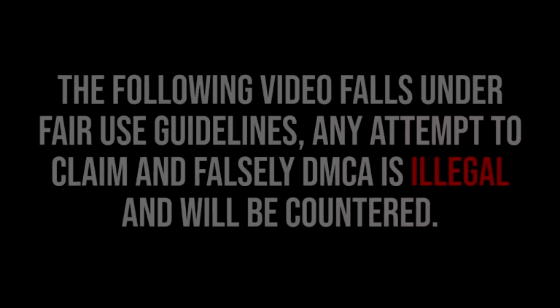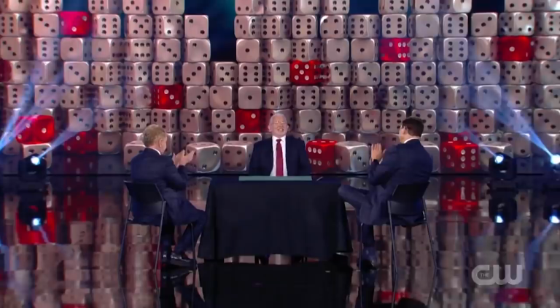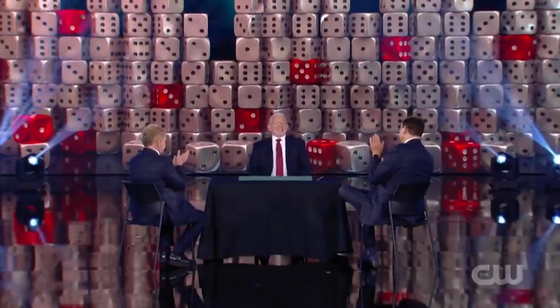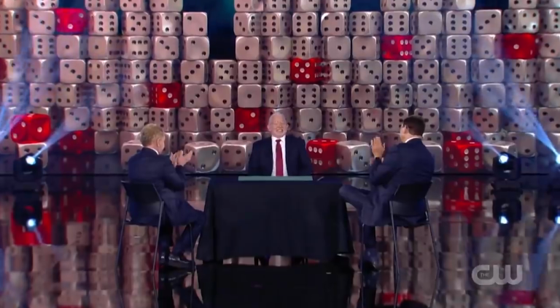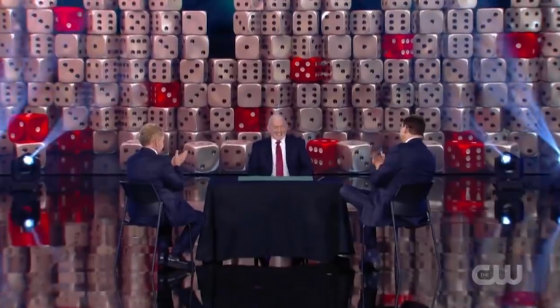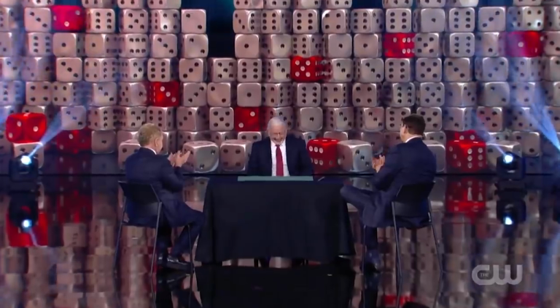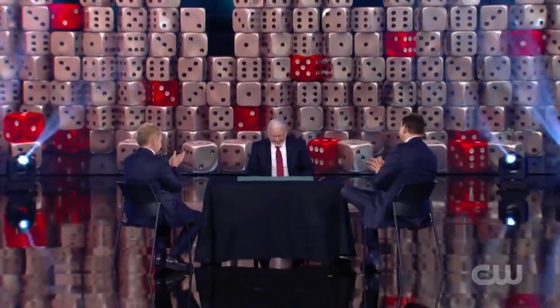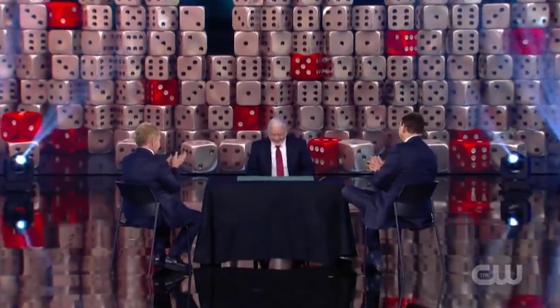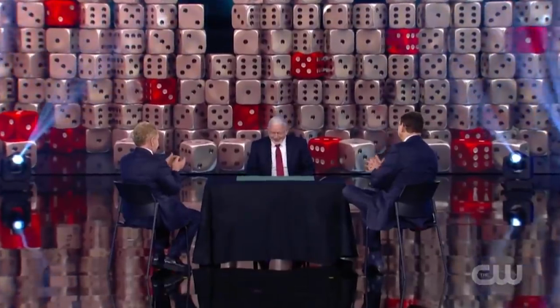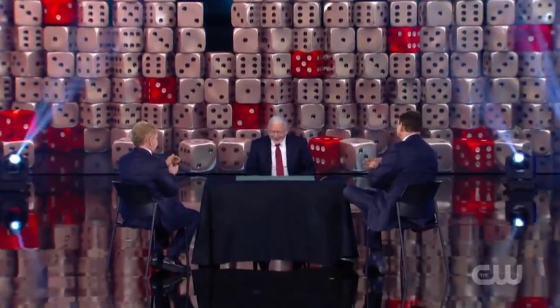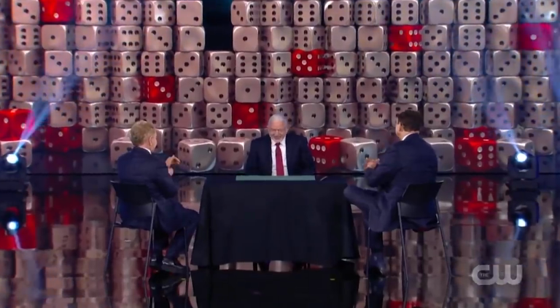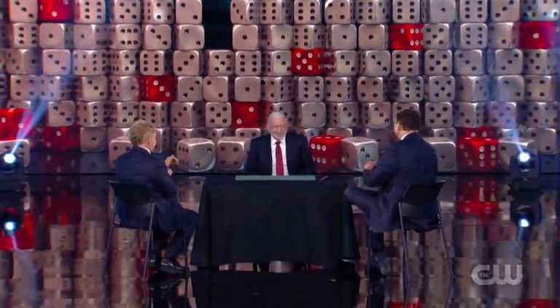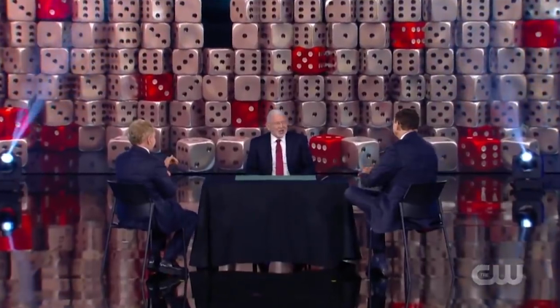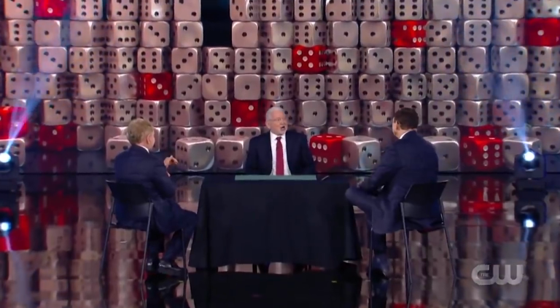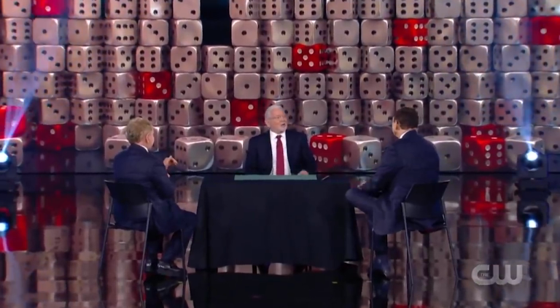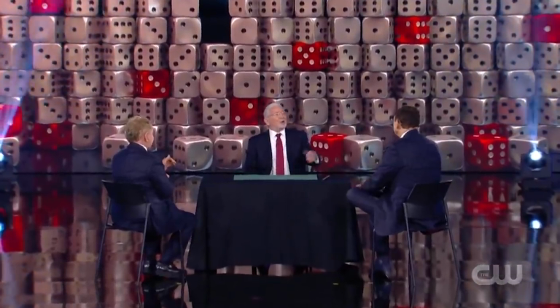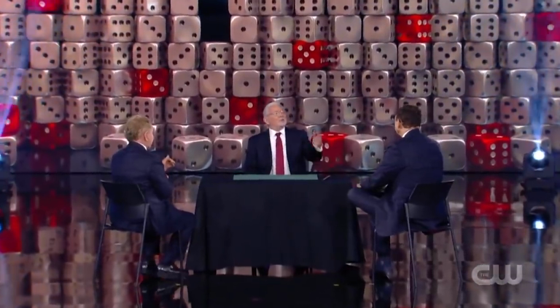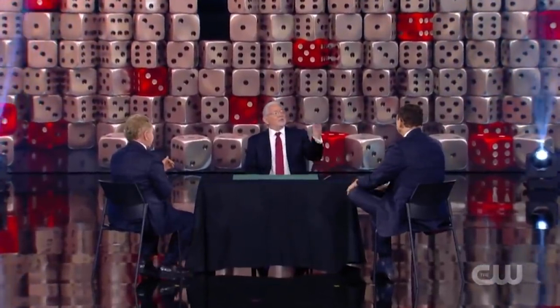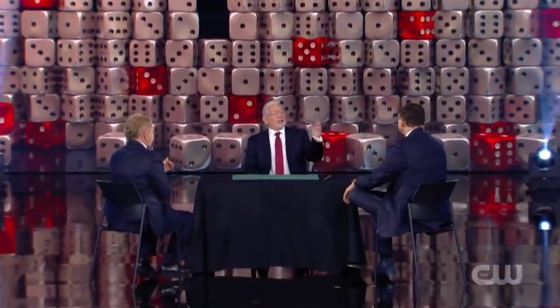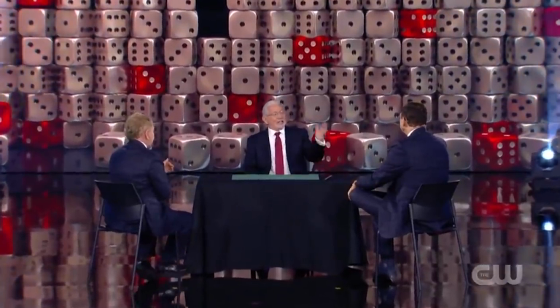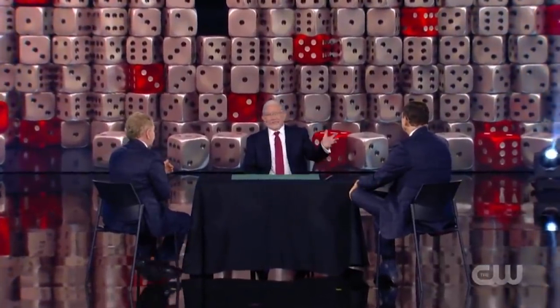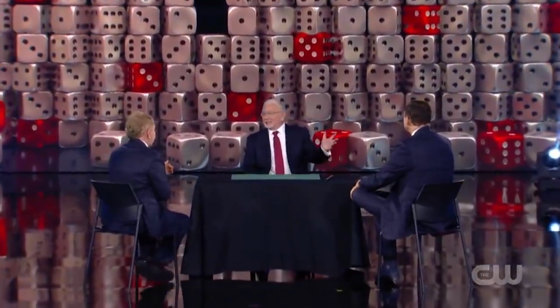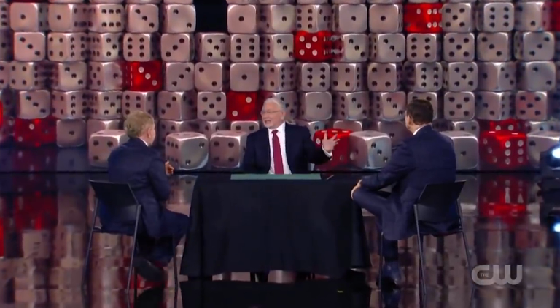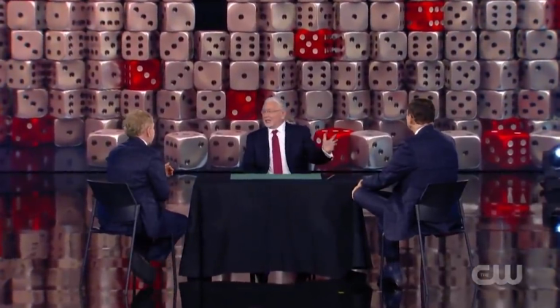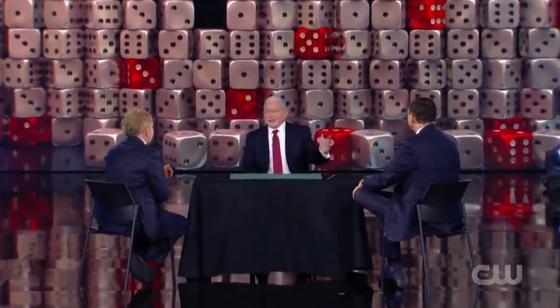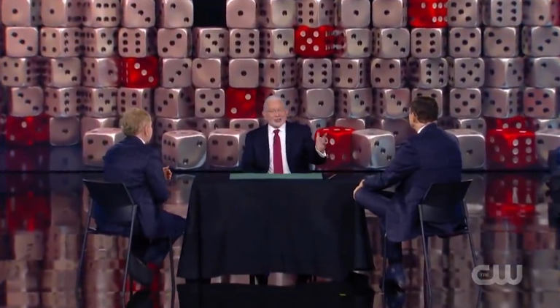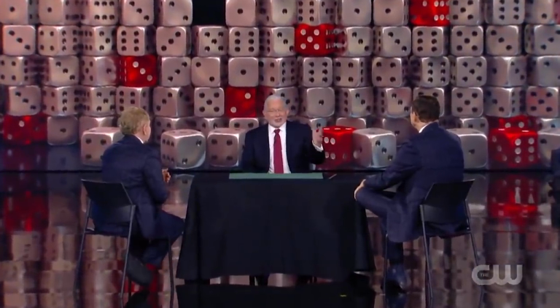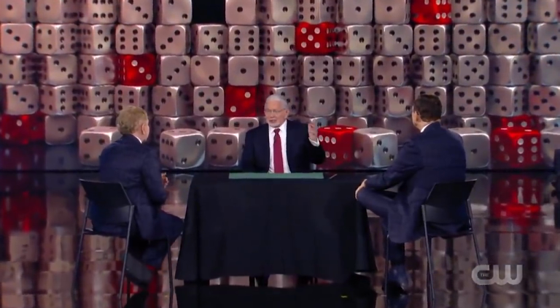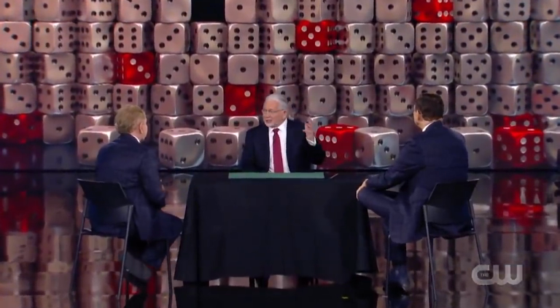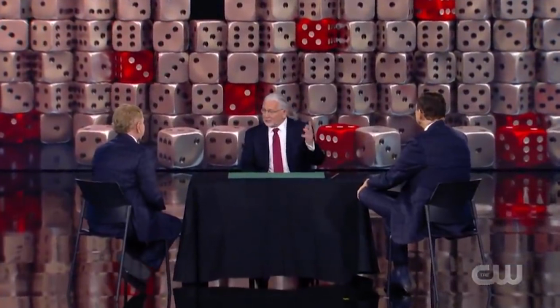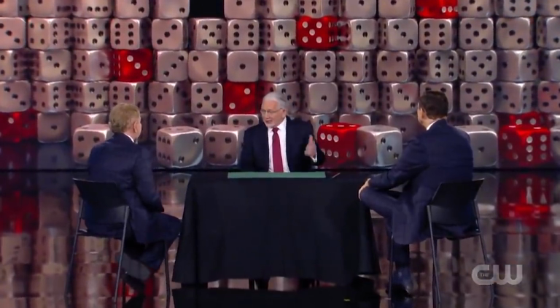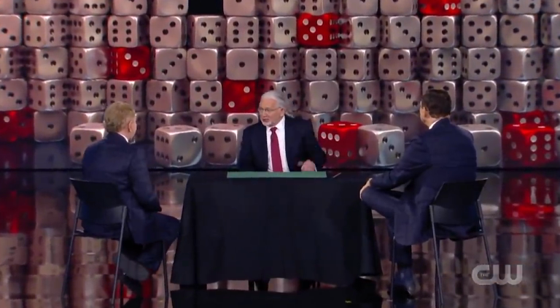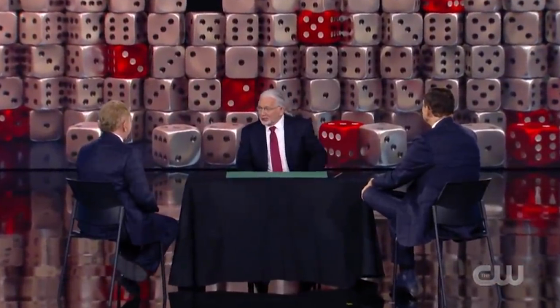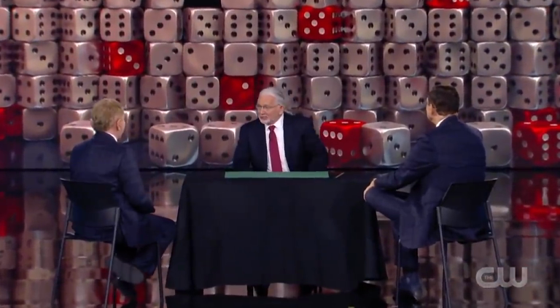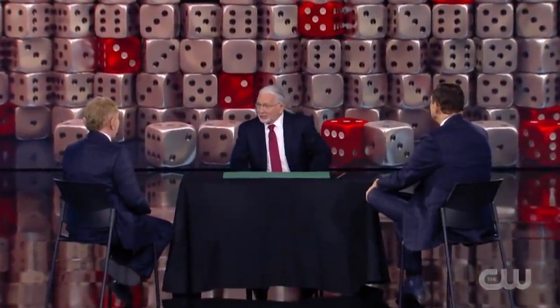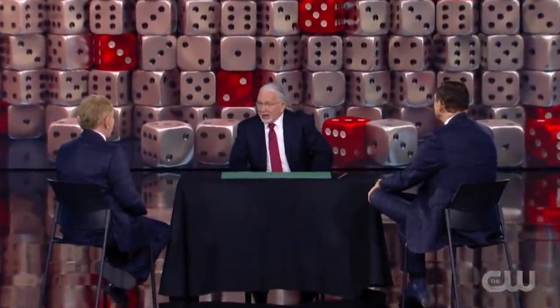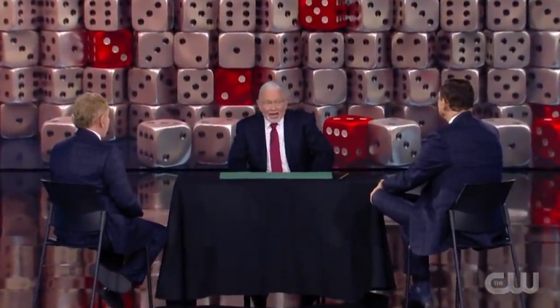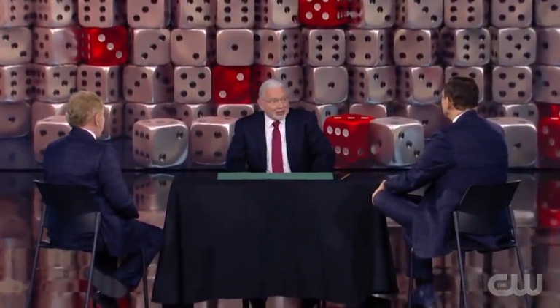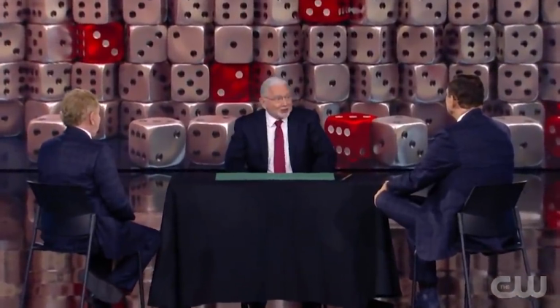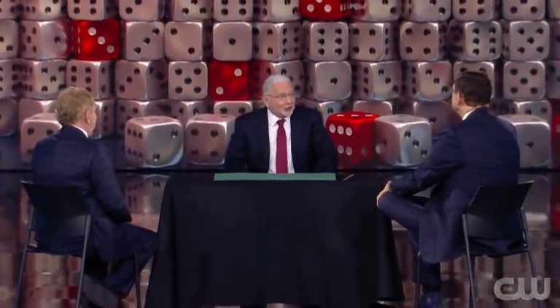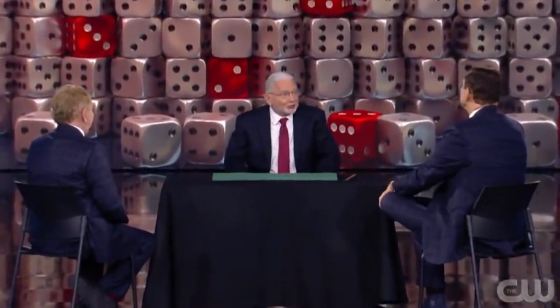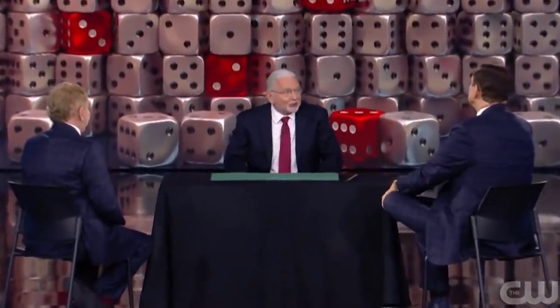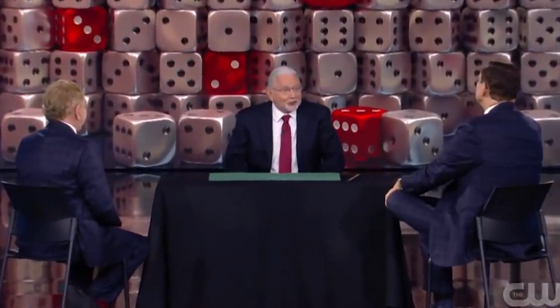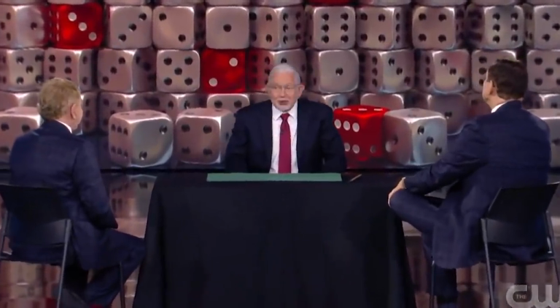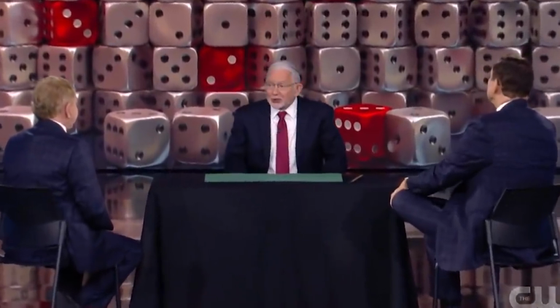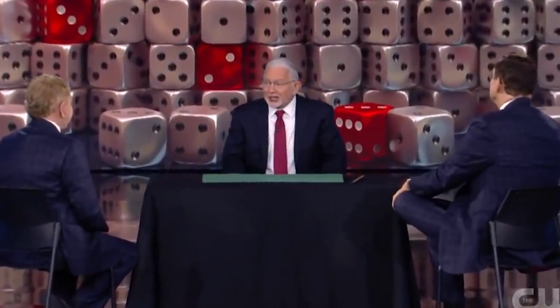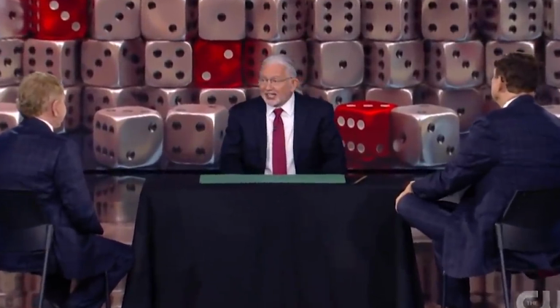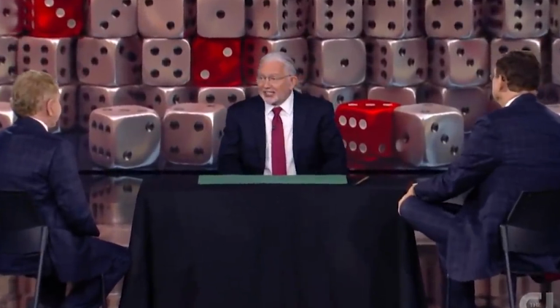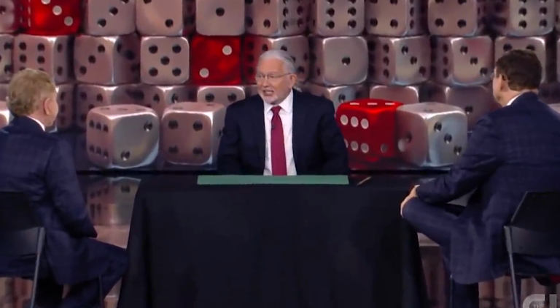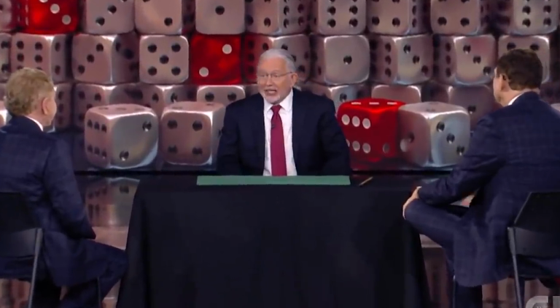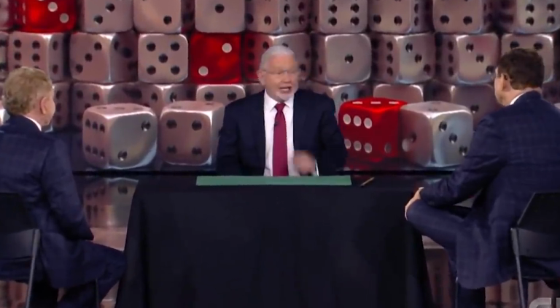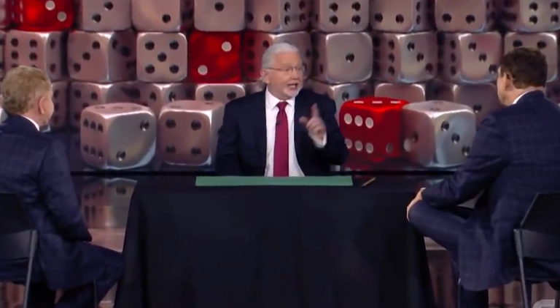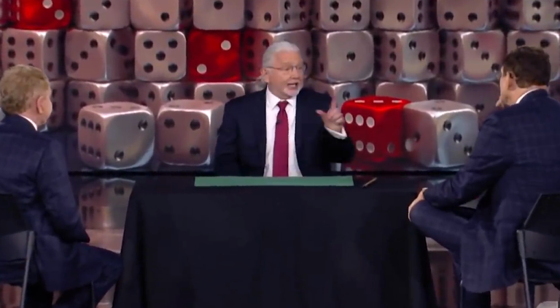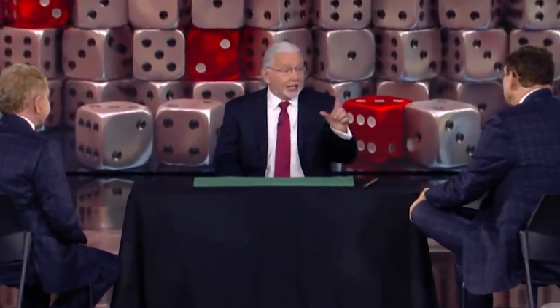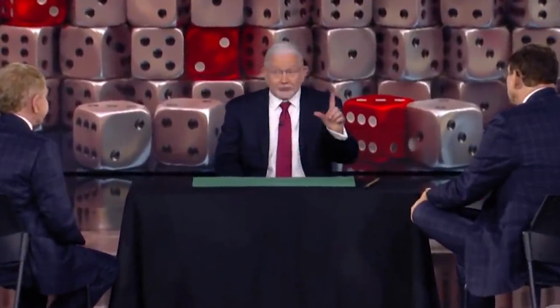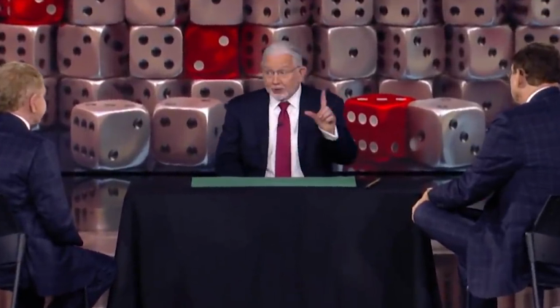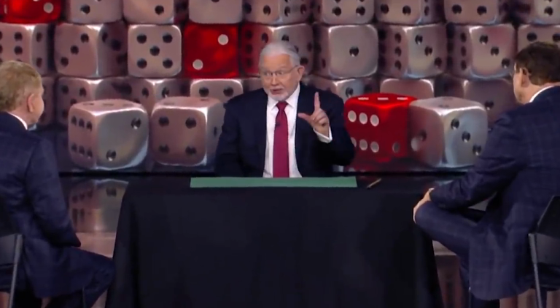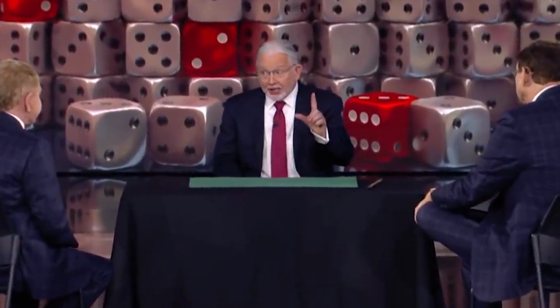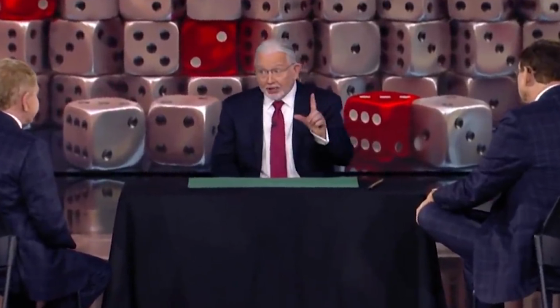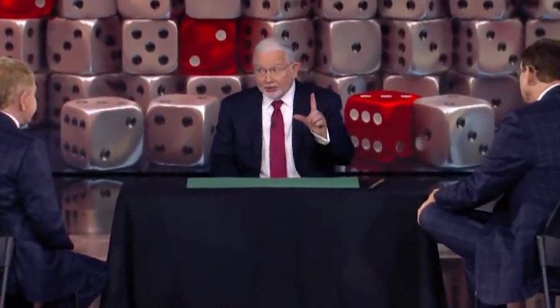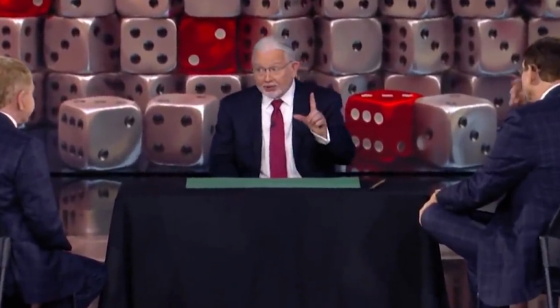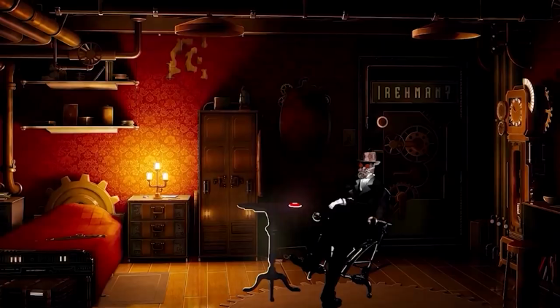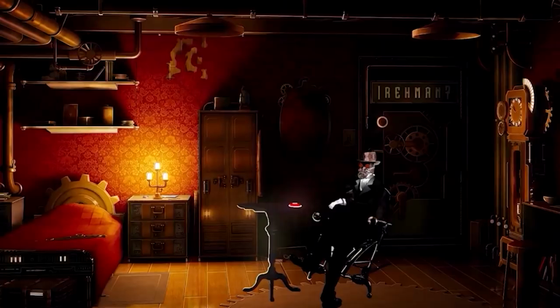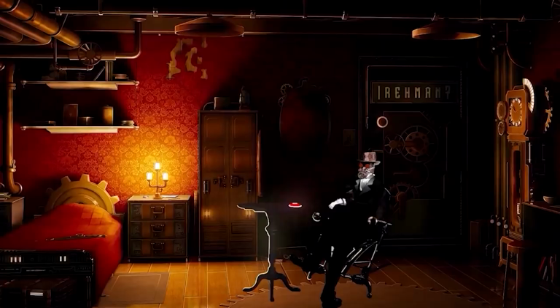In today's video we will reveal how Paul Gartner performed an astonishing trick involving dice on stage for Penn and Teller.